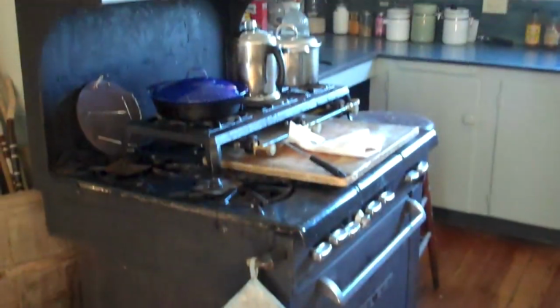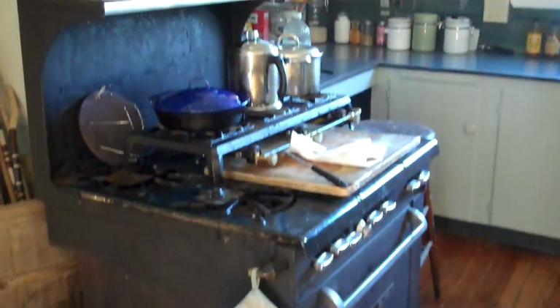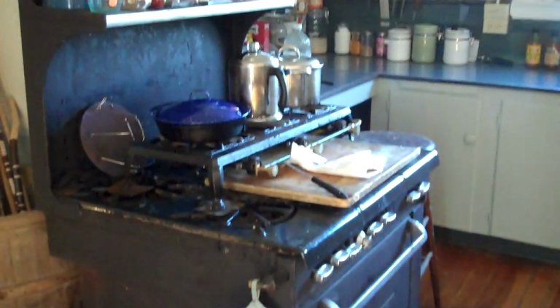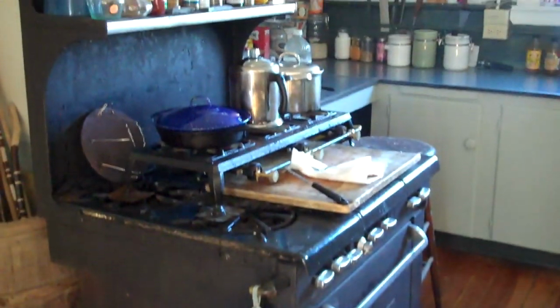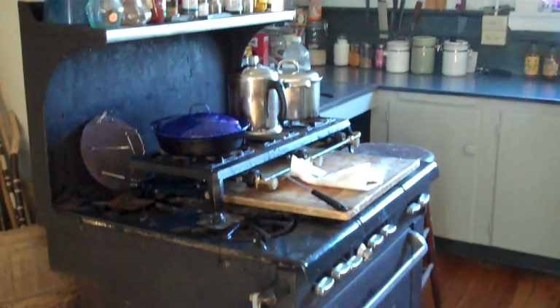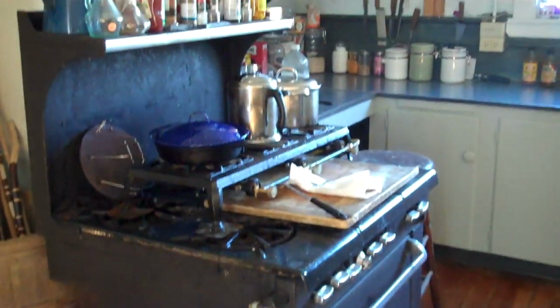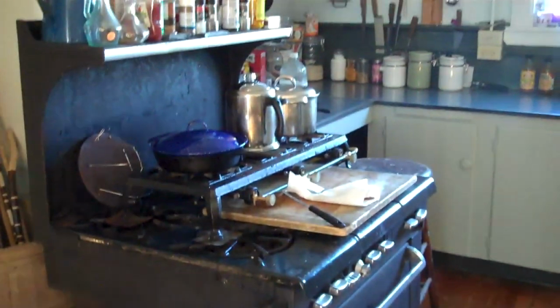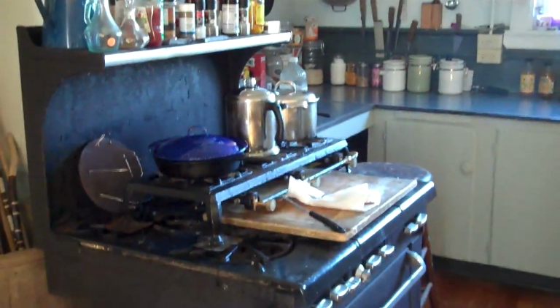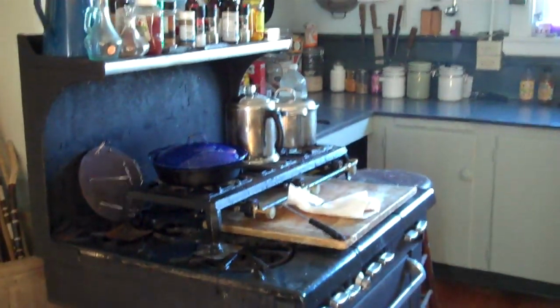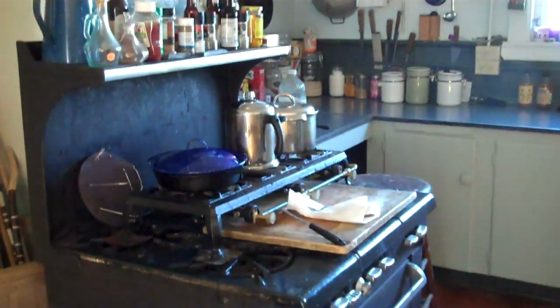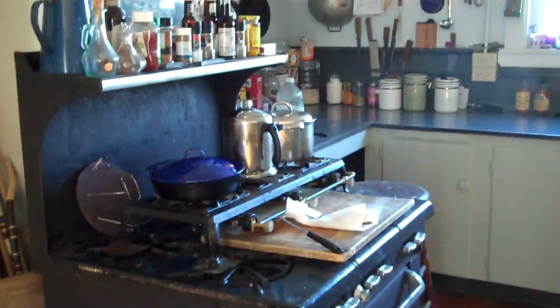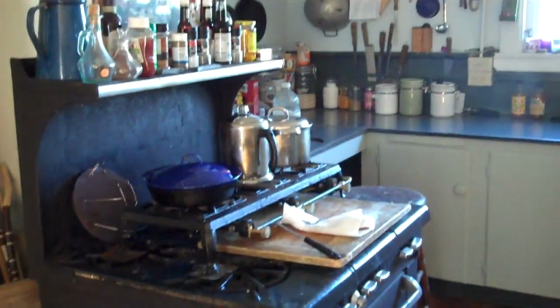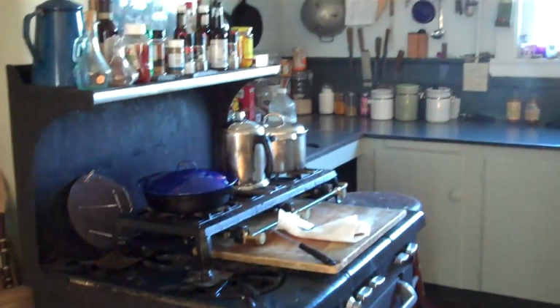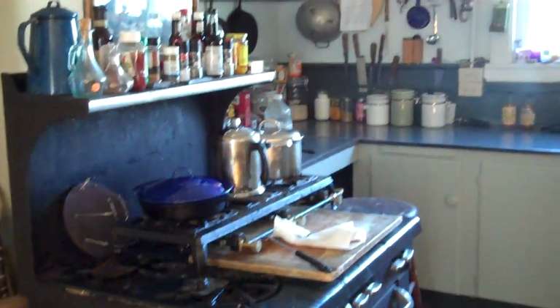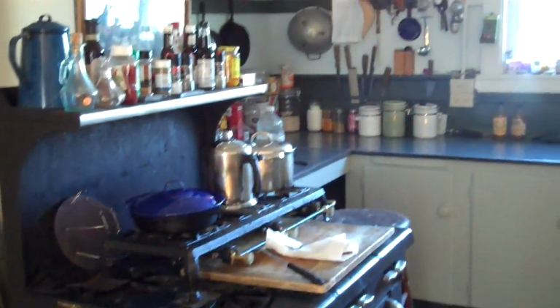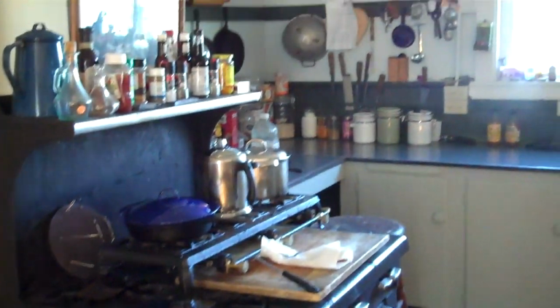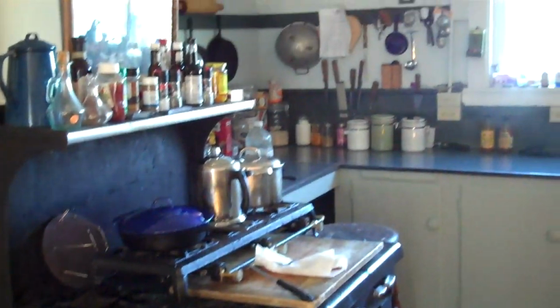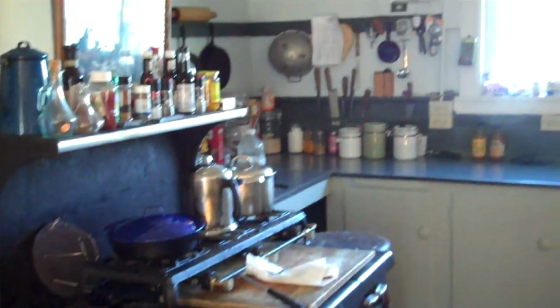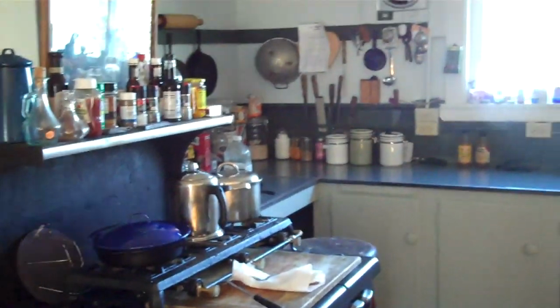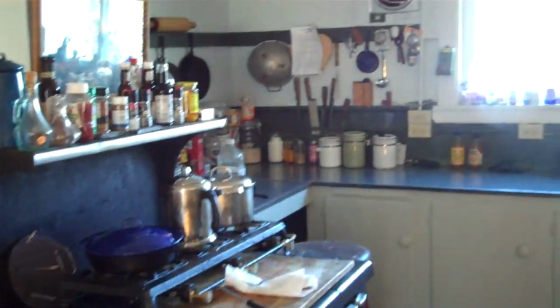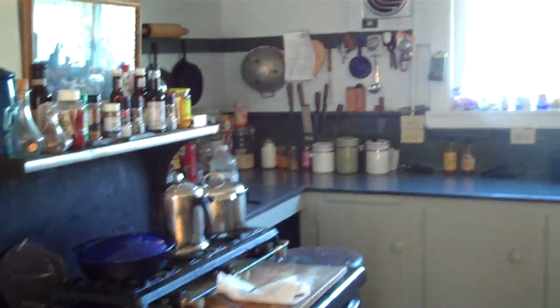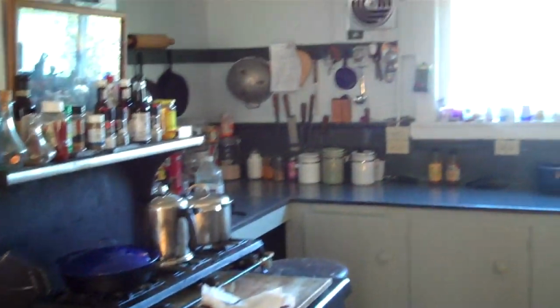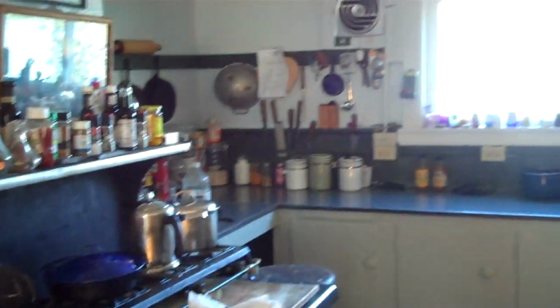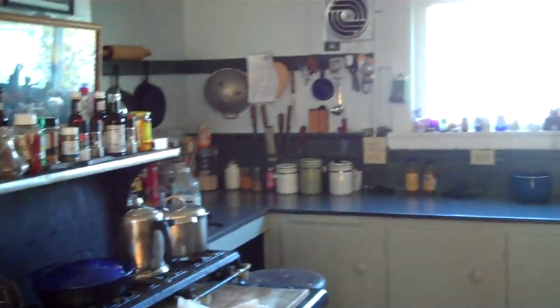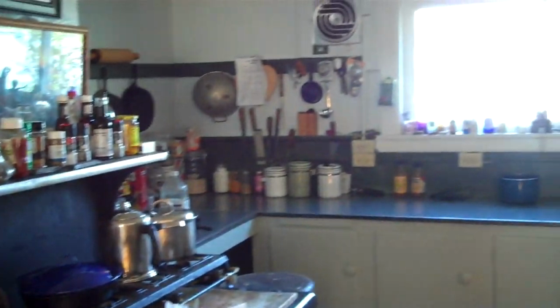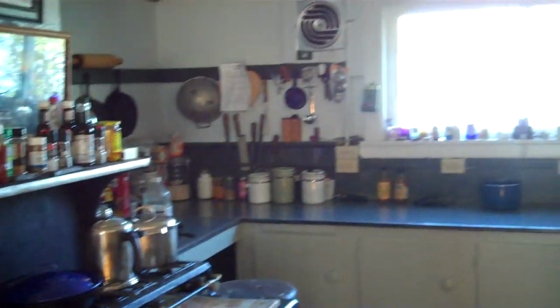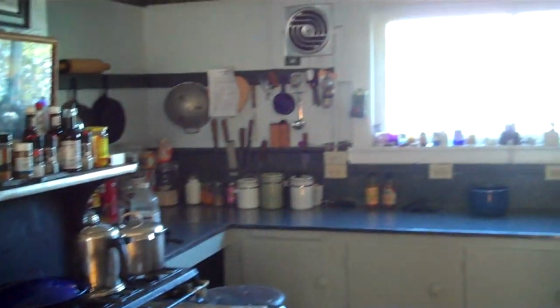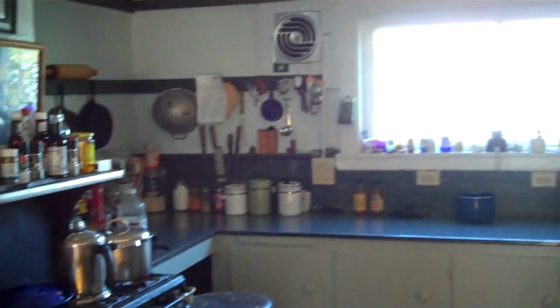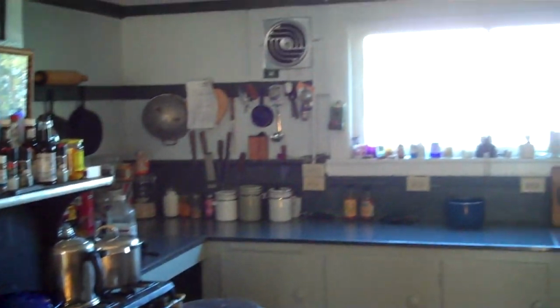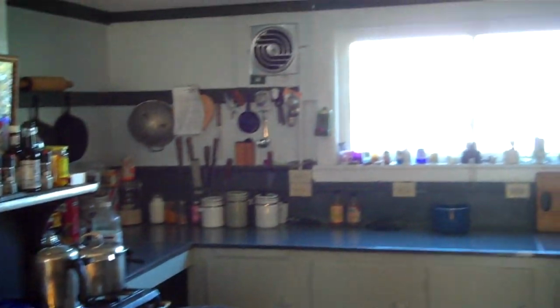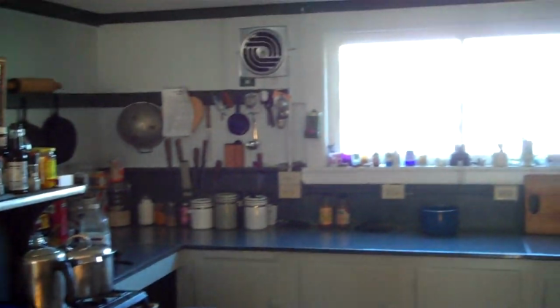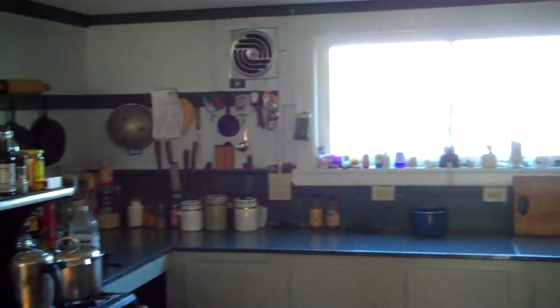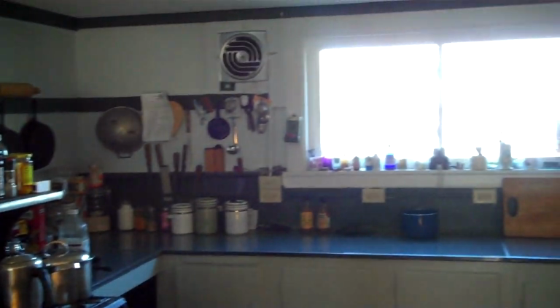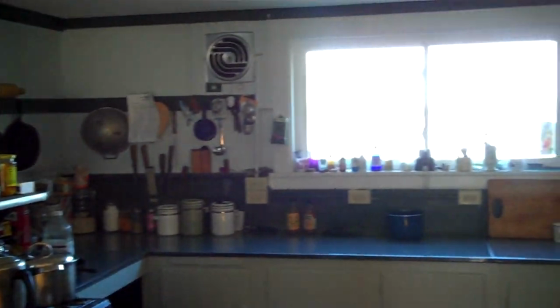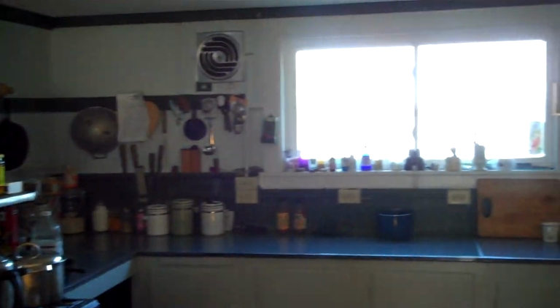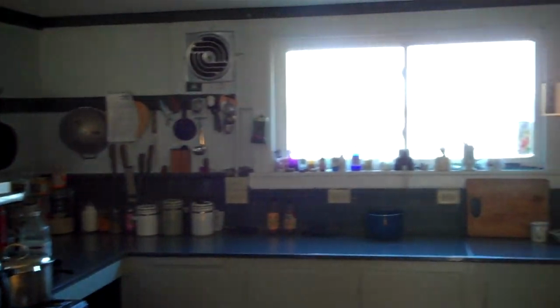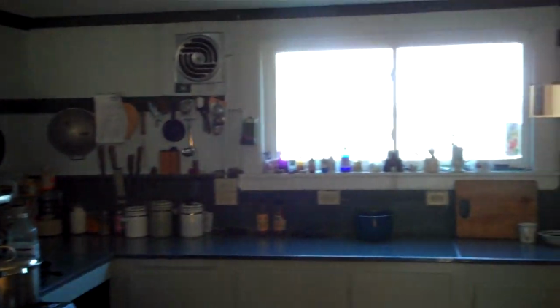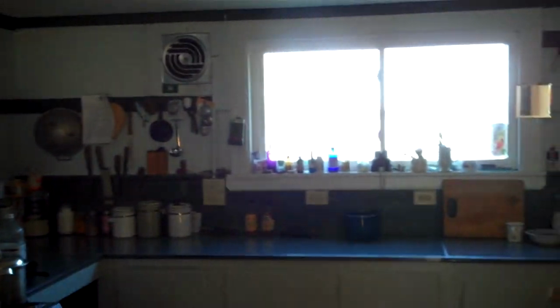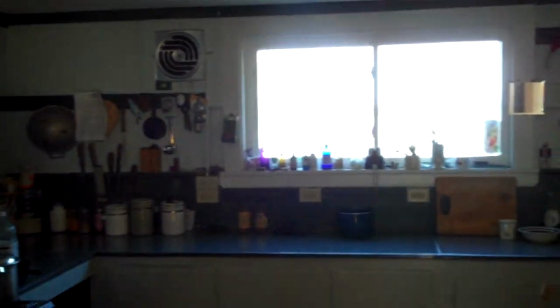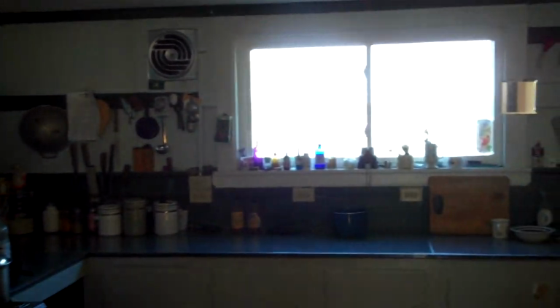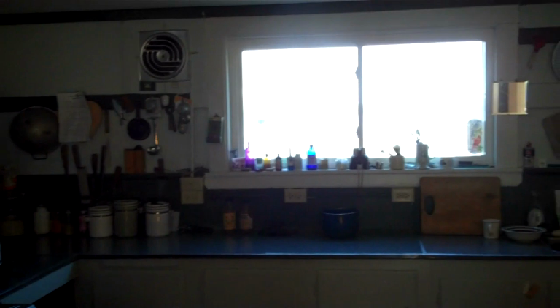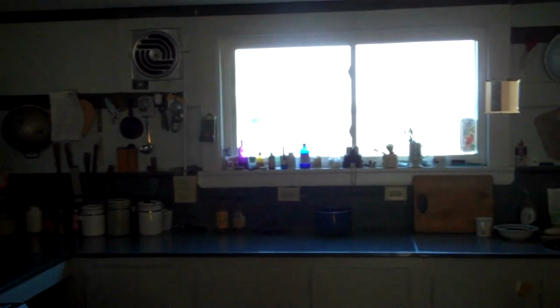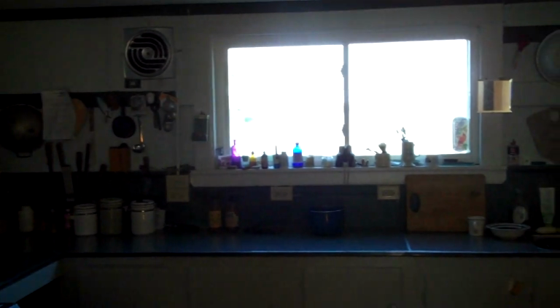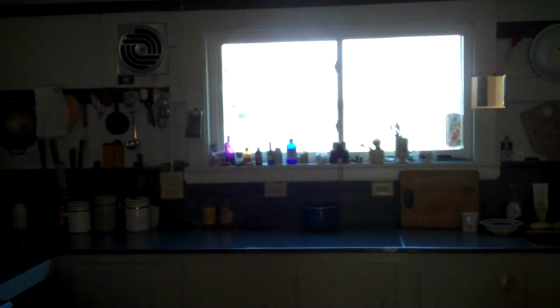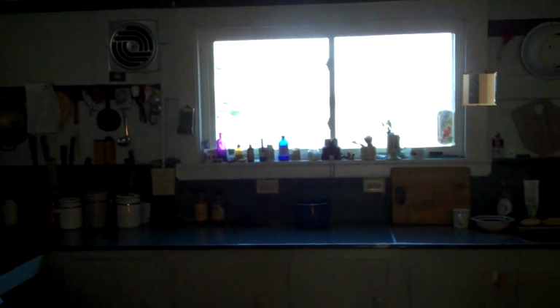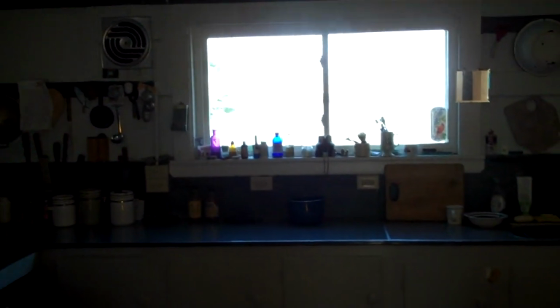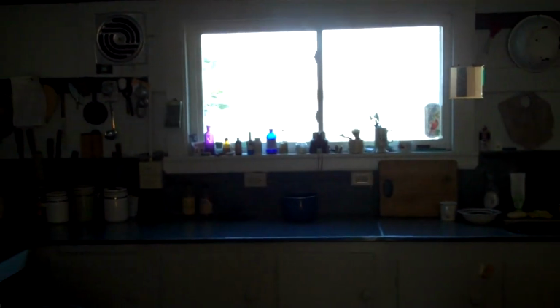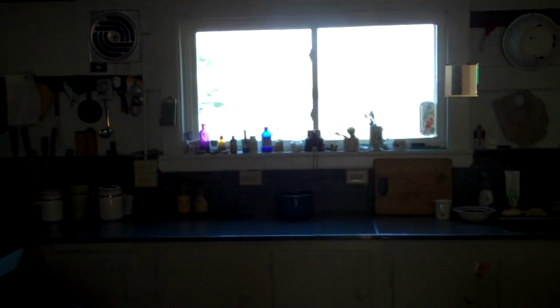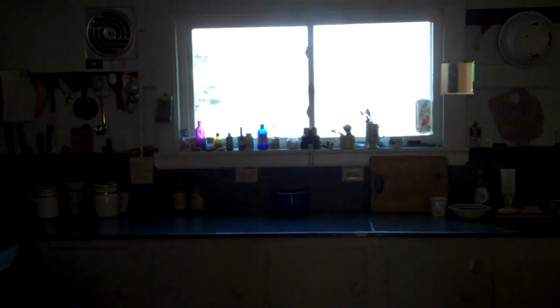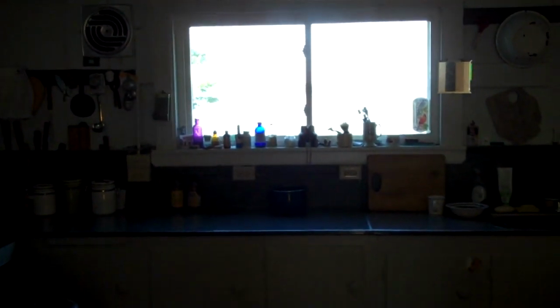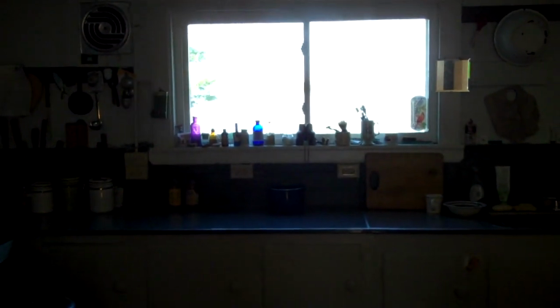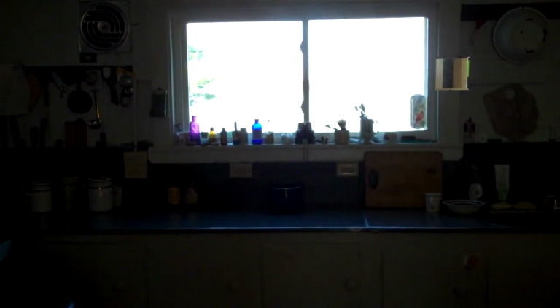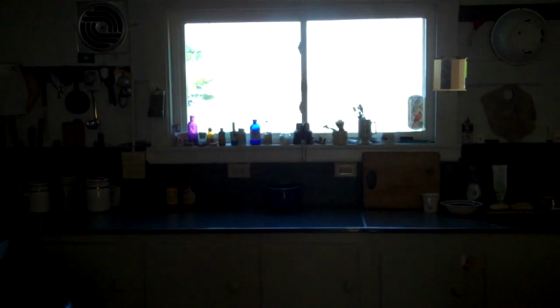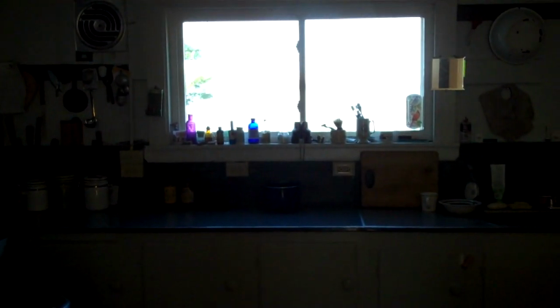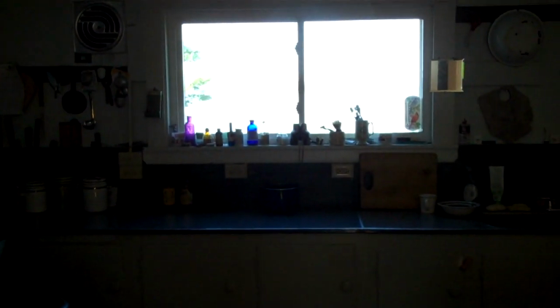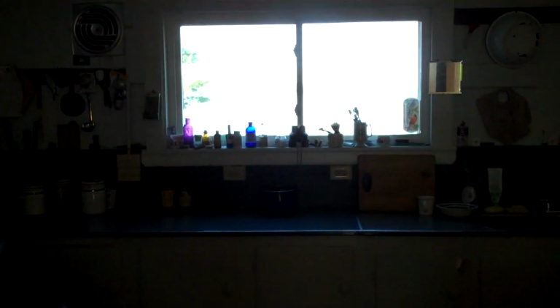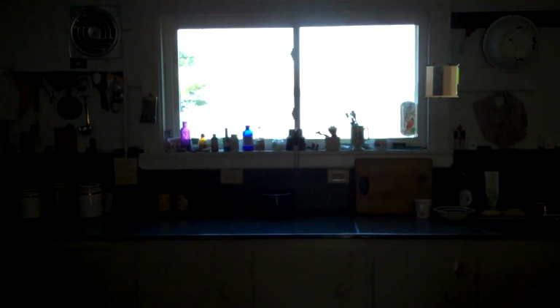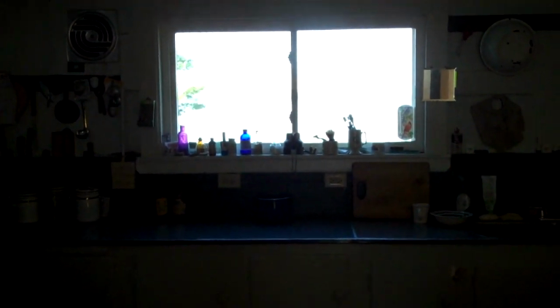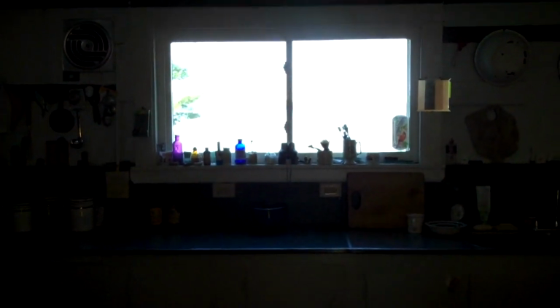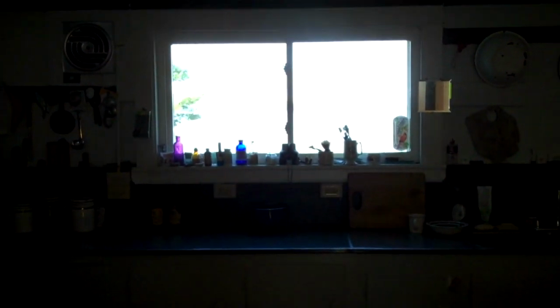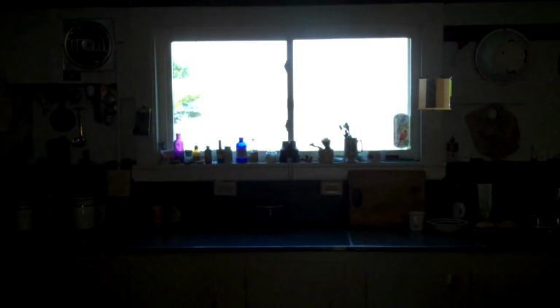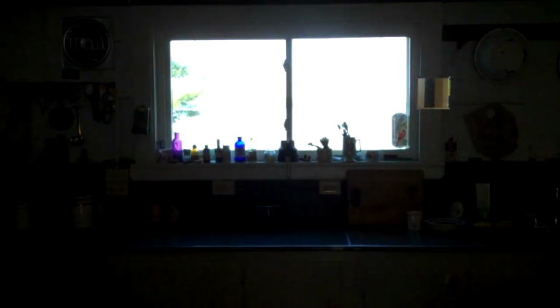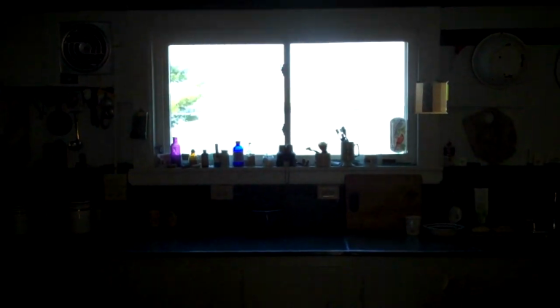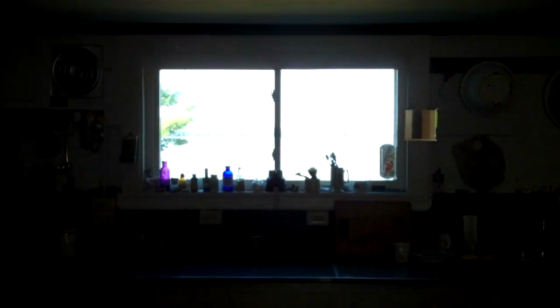This is the kitchen. There's a wonderful view of the lake.